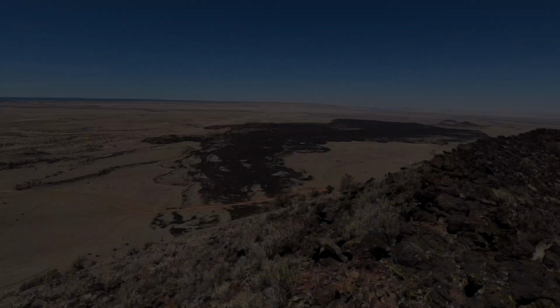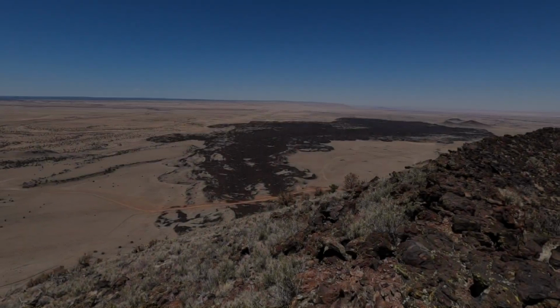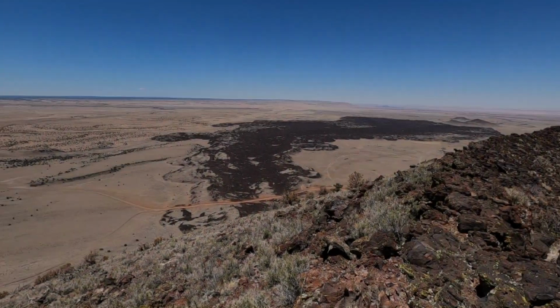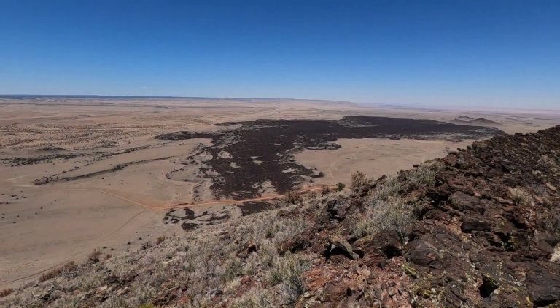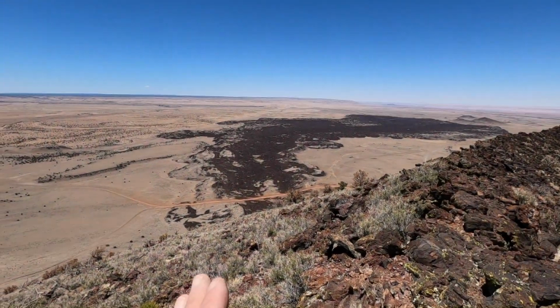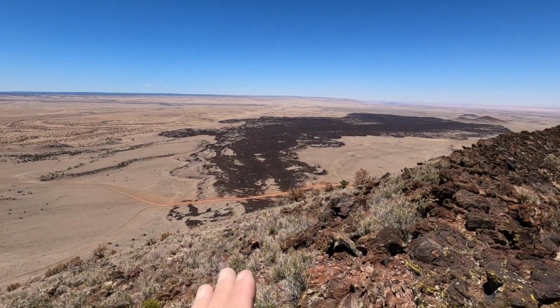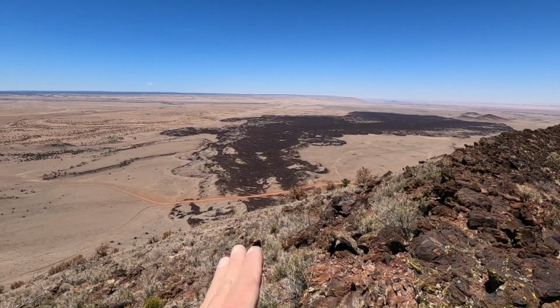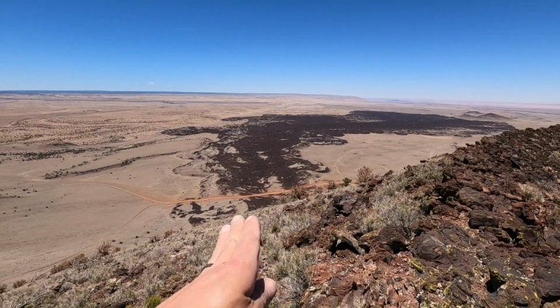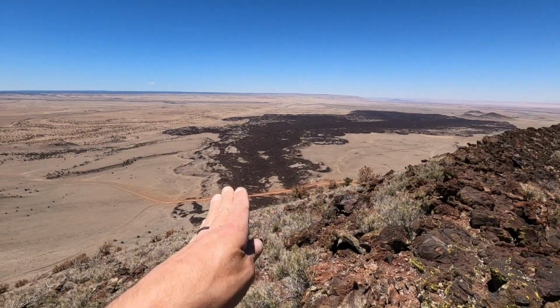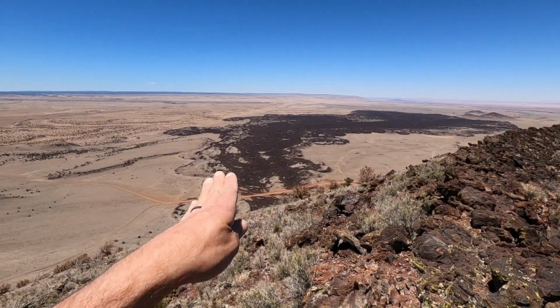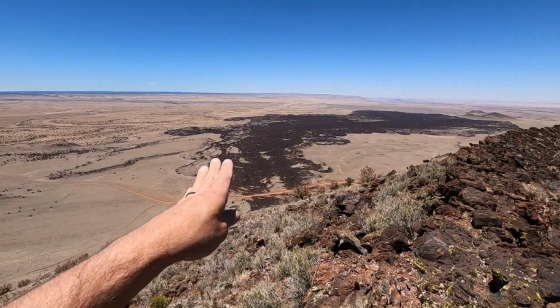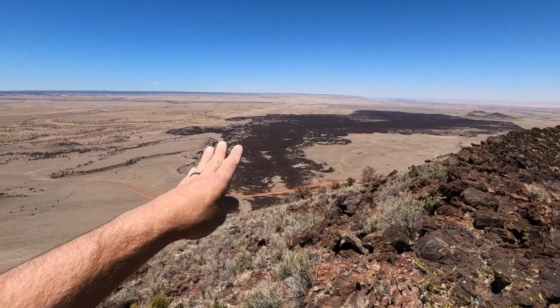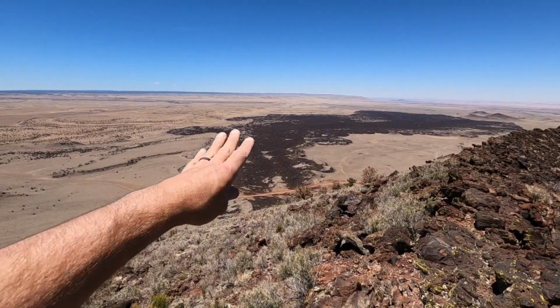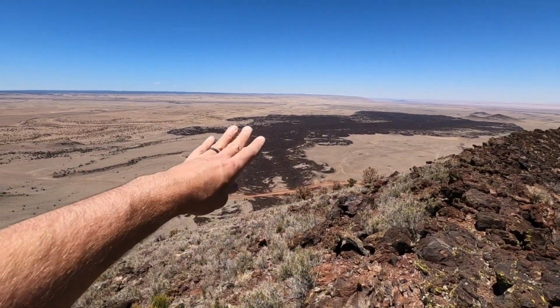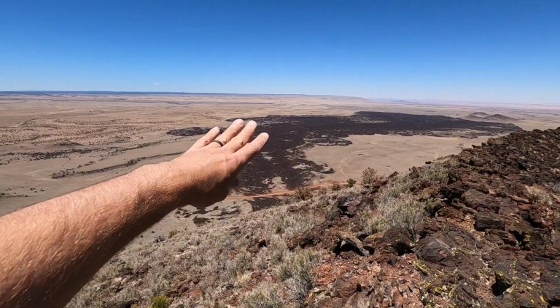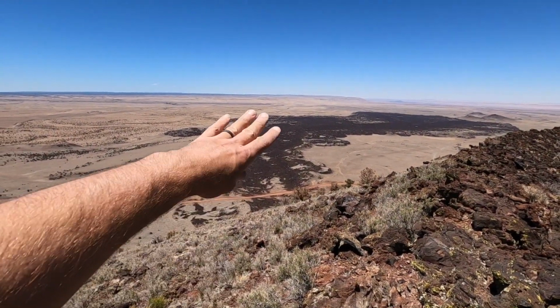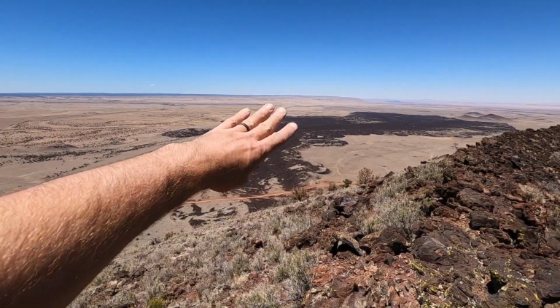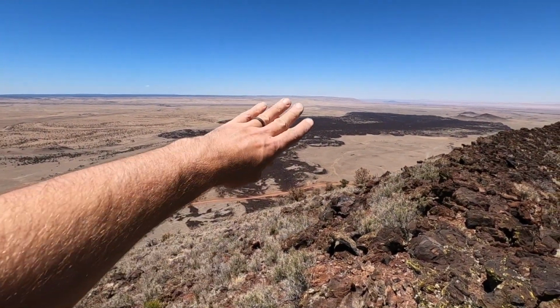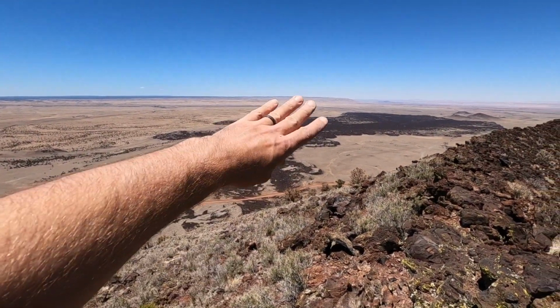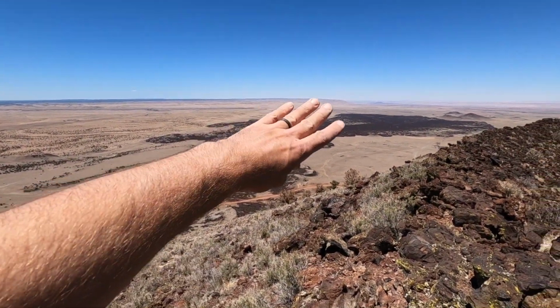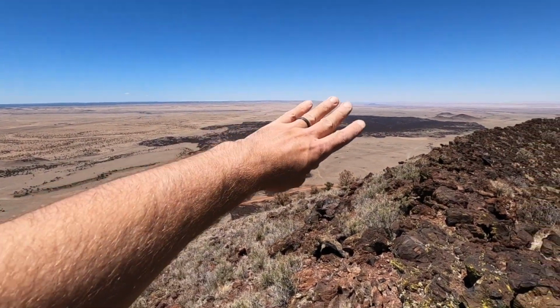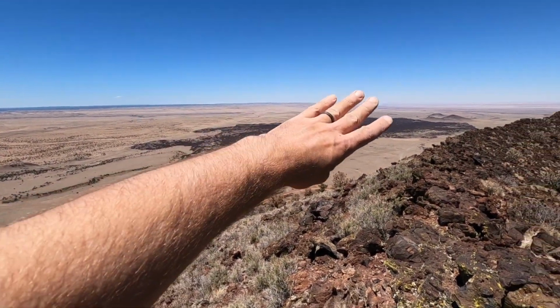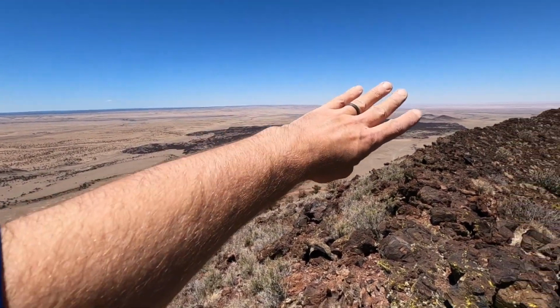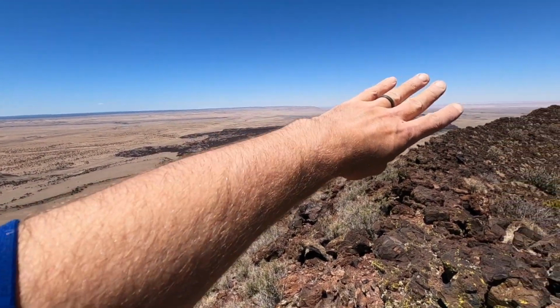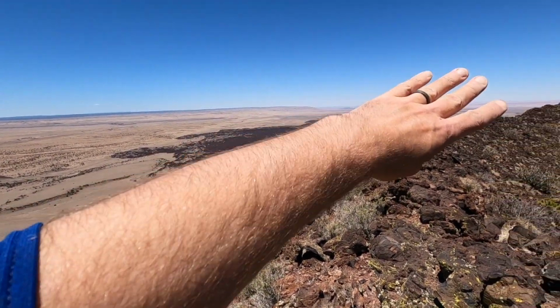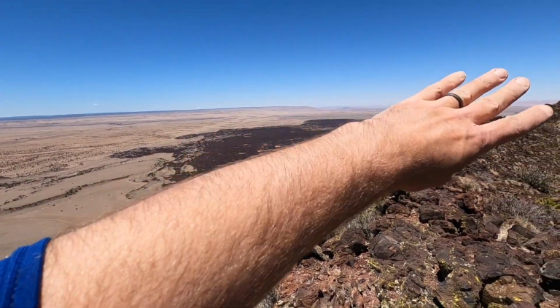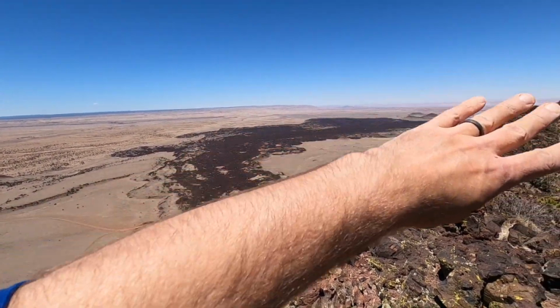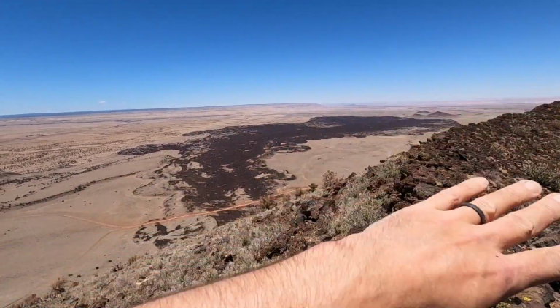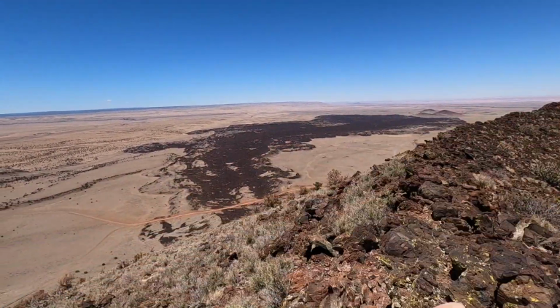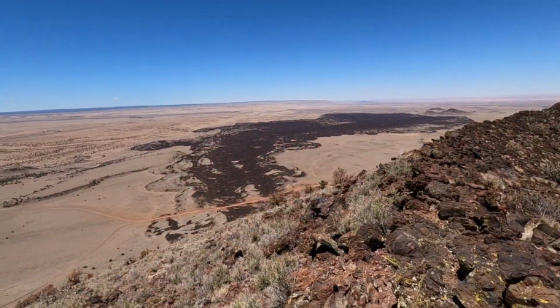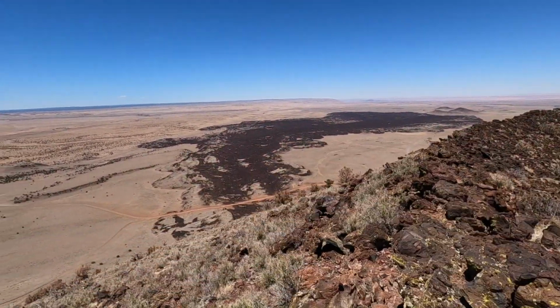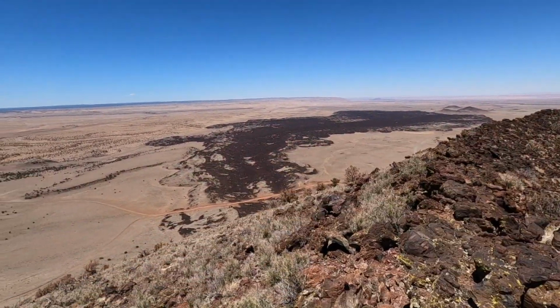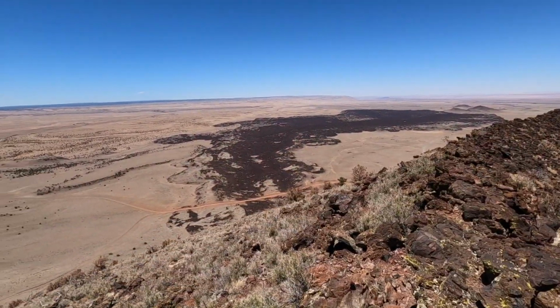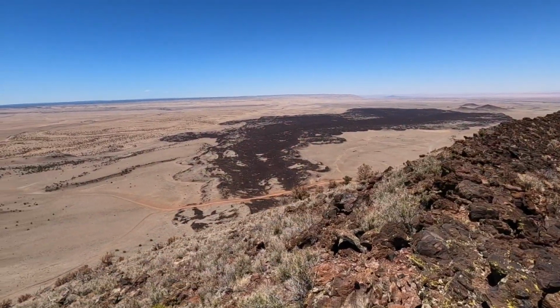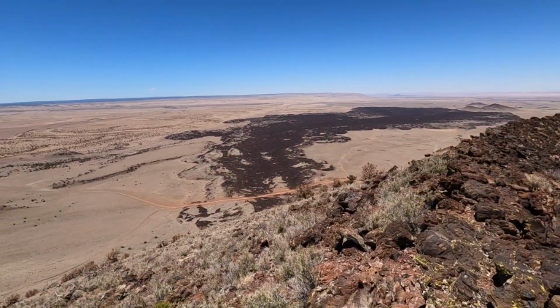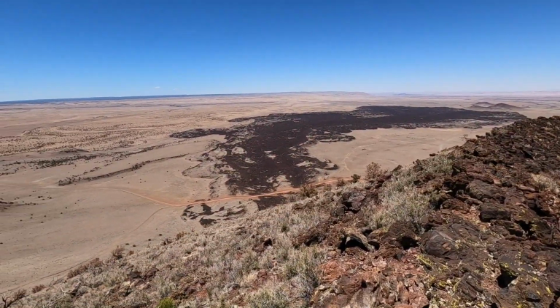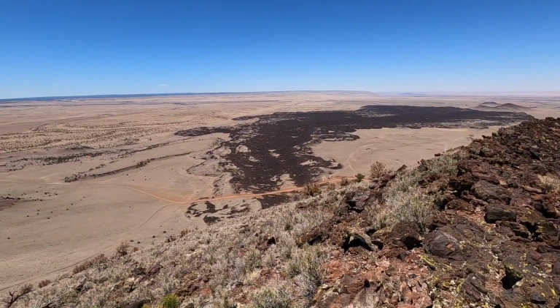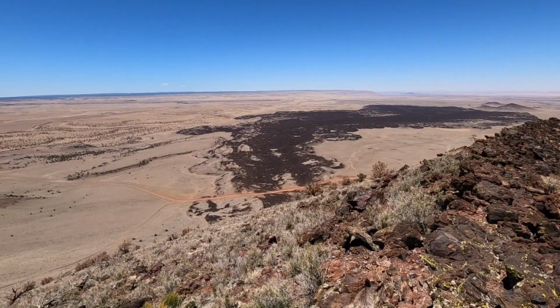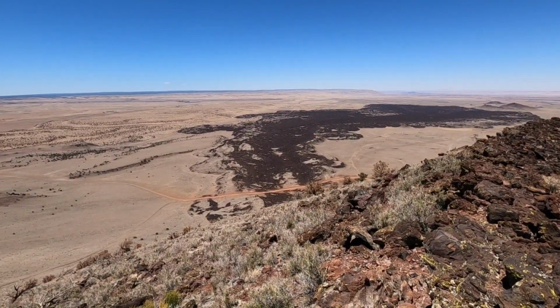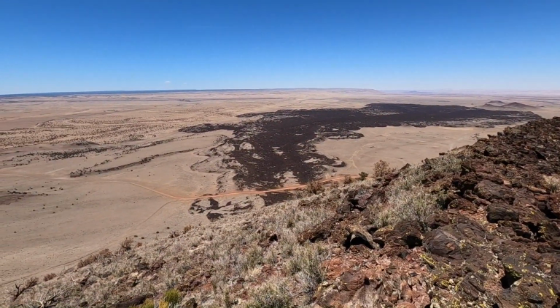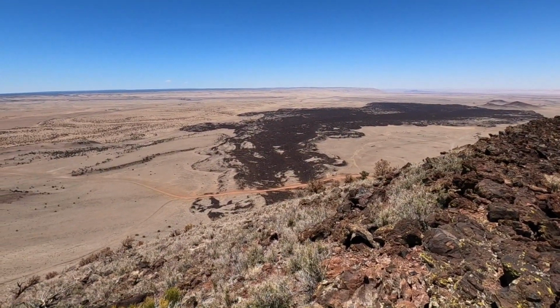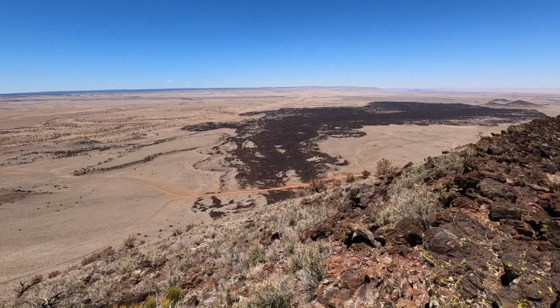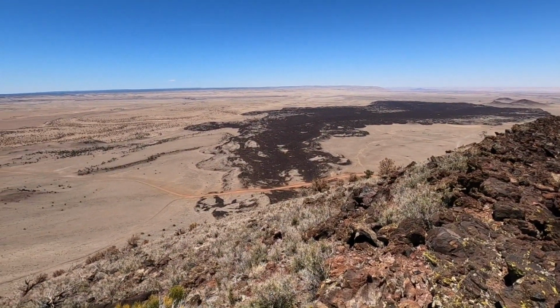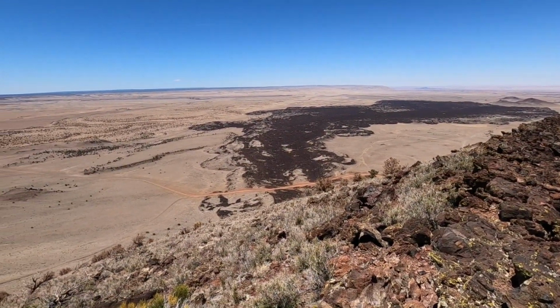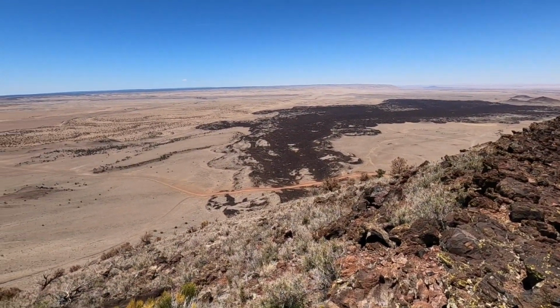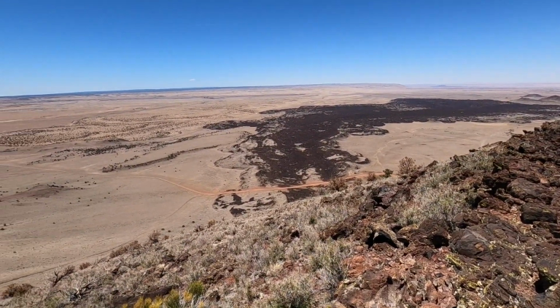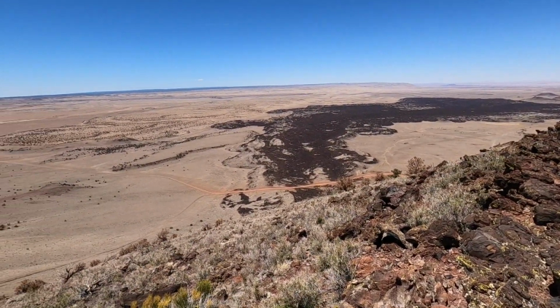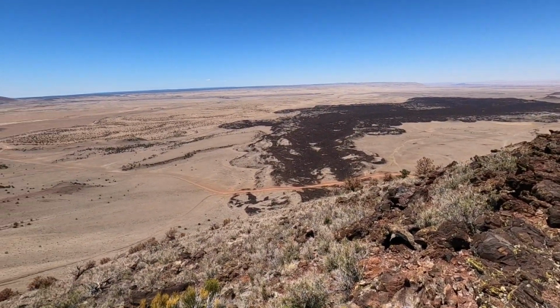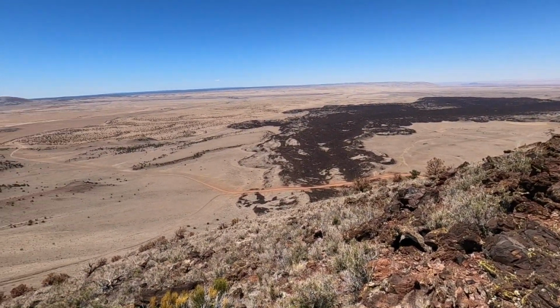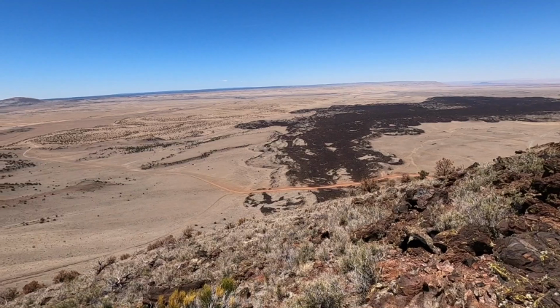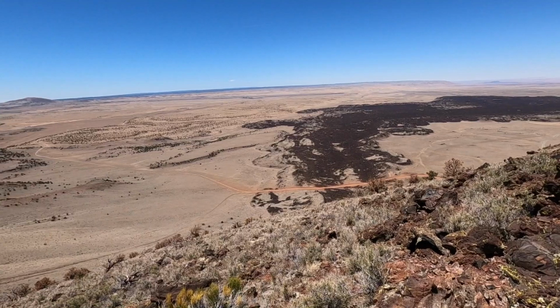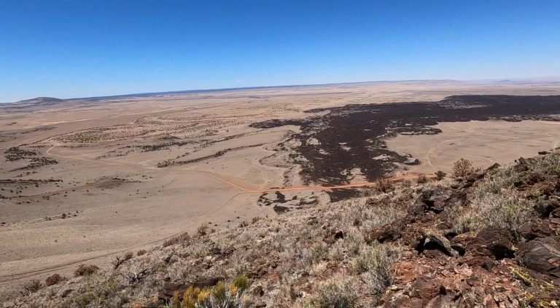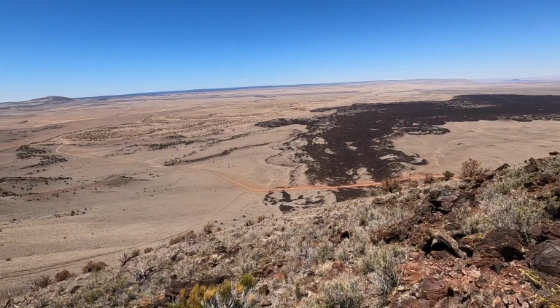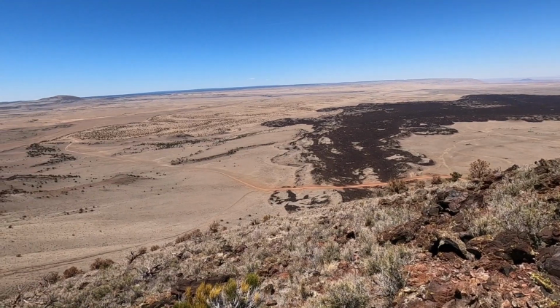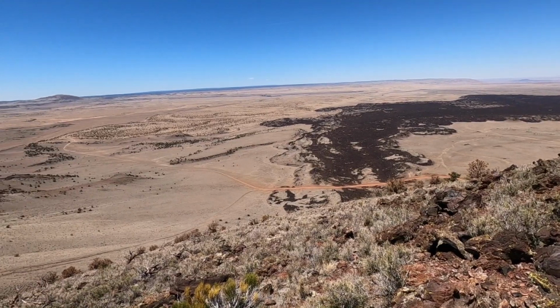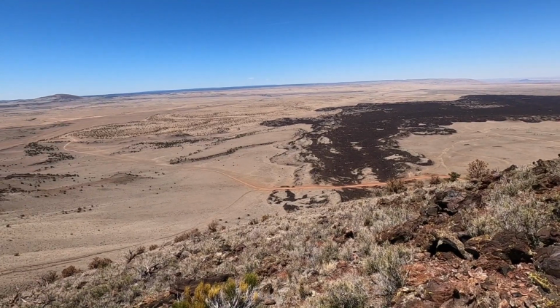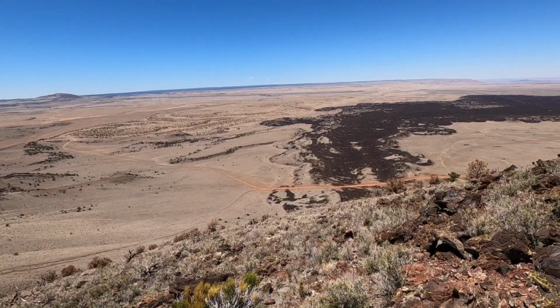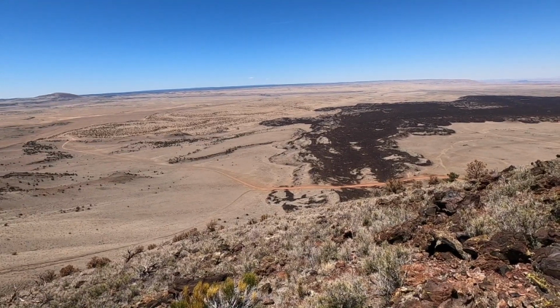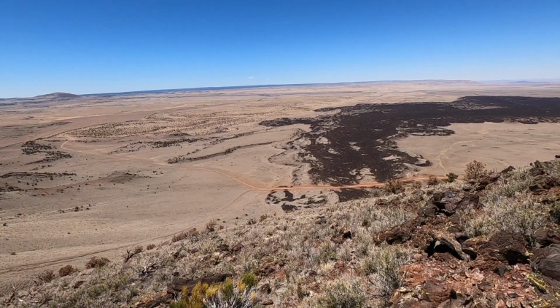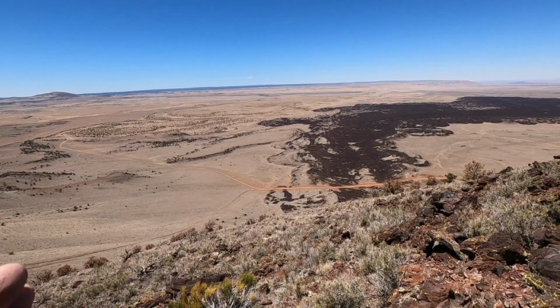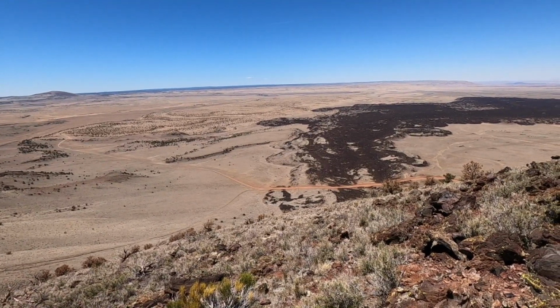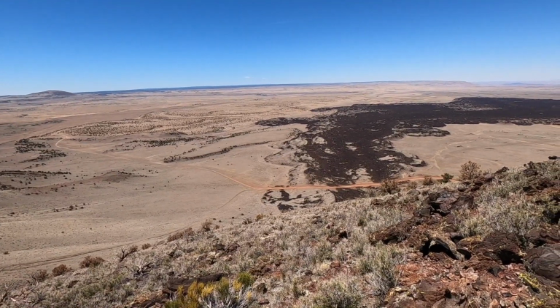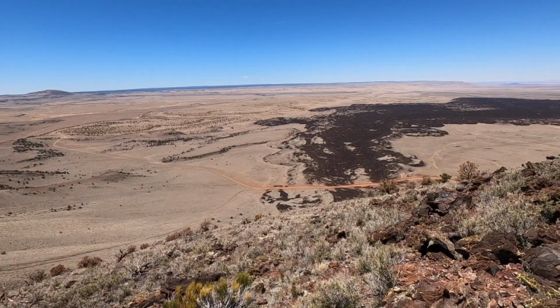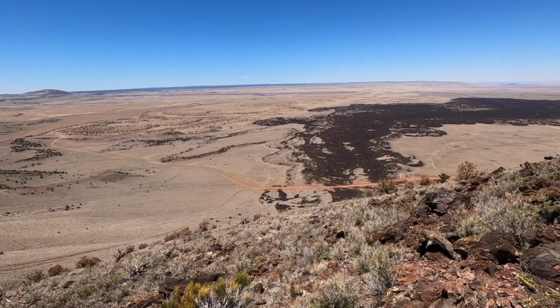Look at that lava flow just swooping around. That is magnificent.